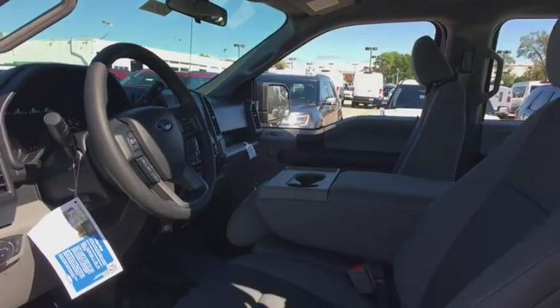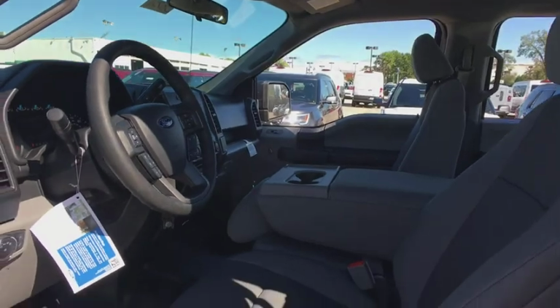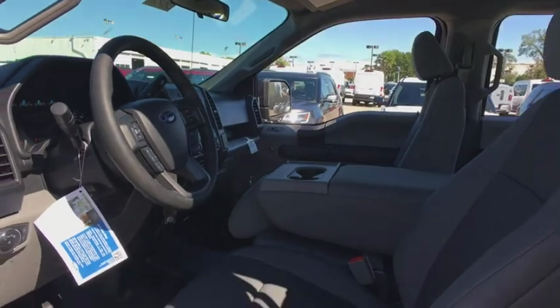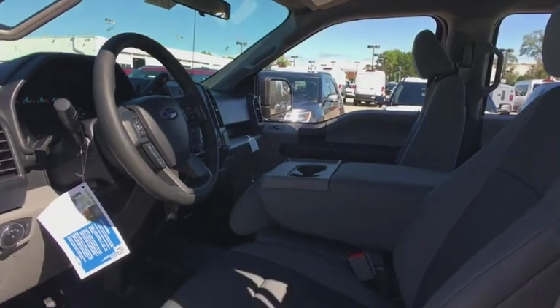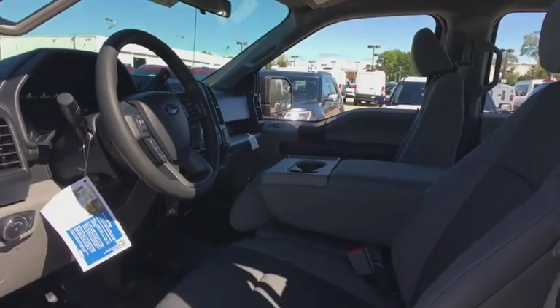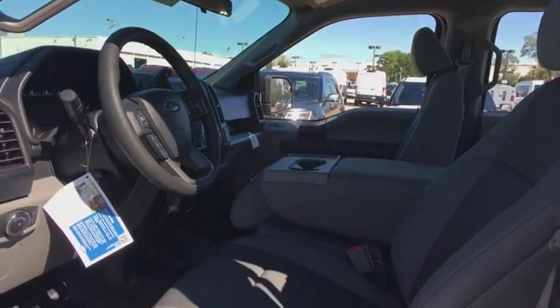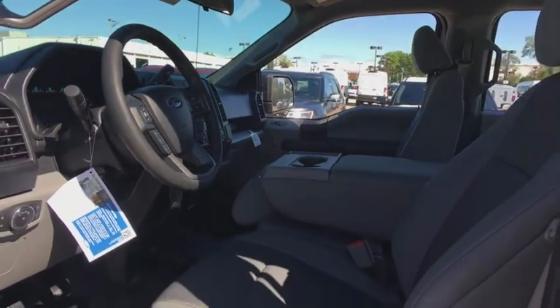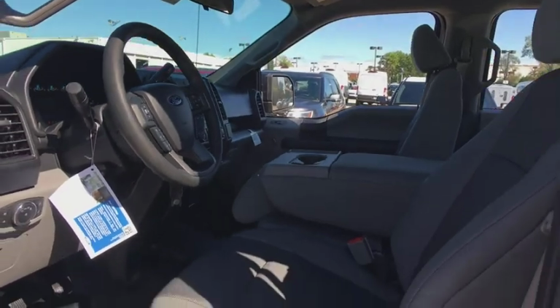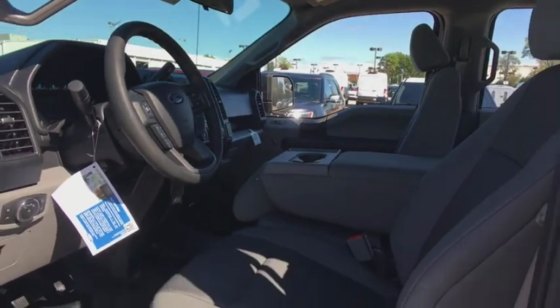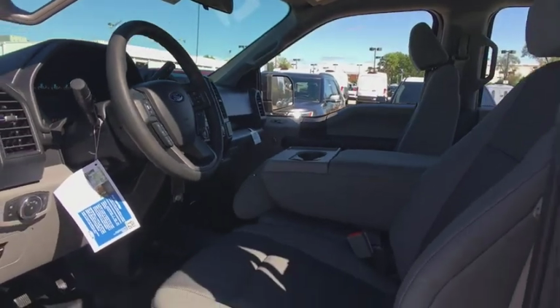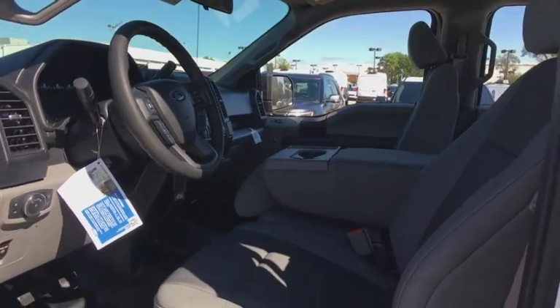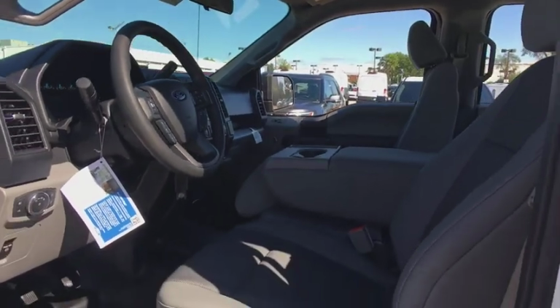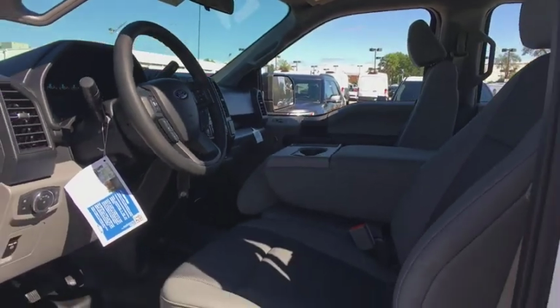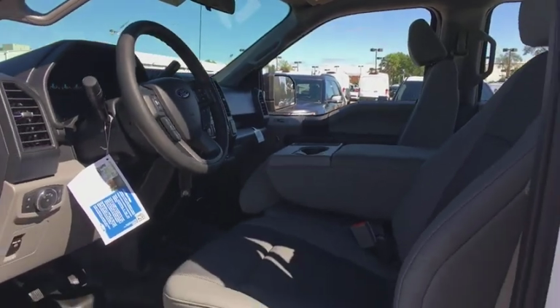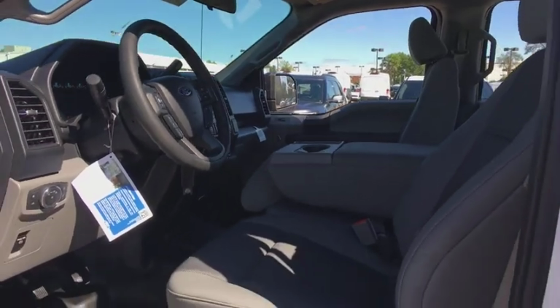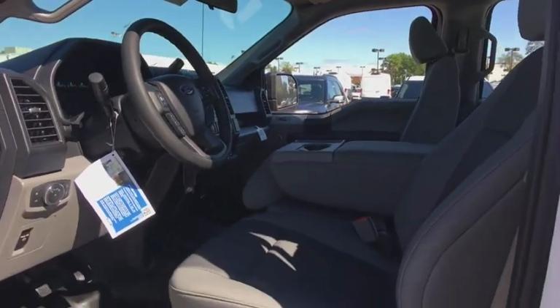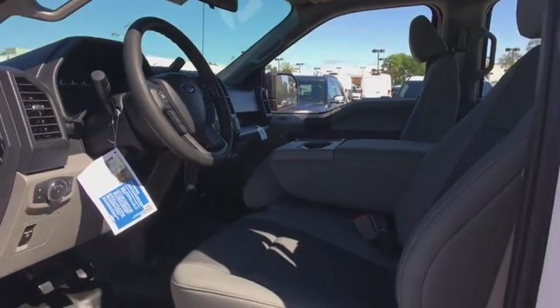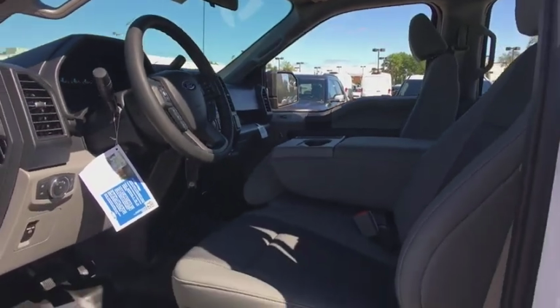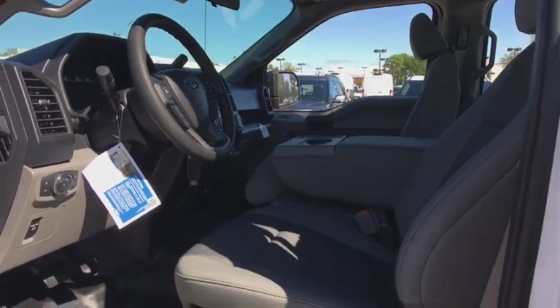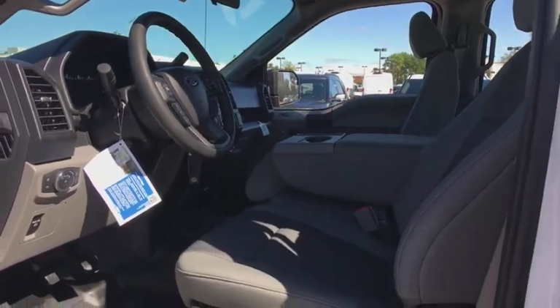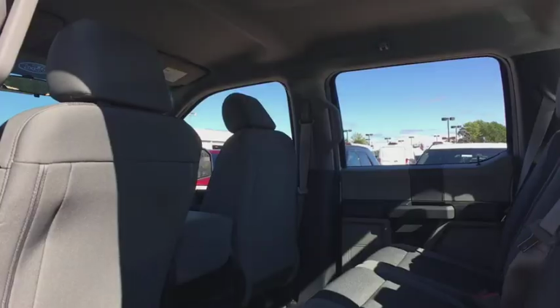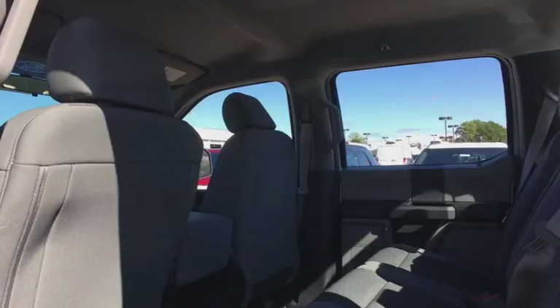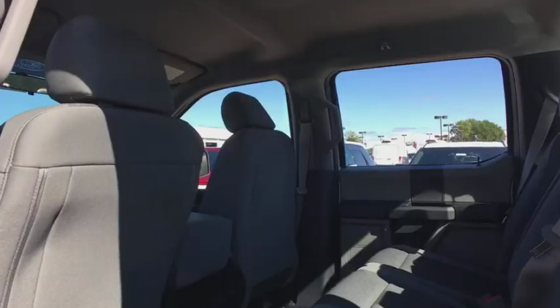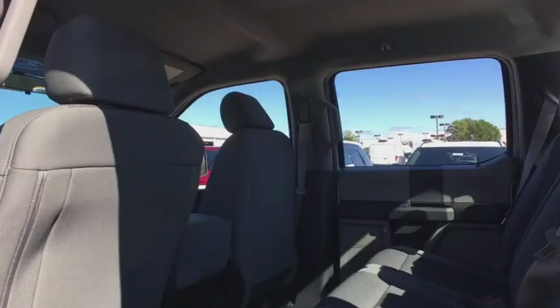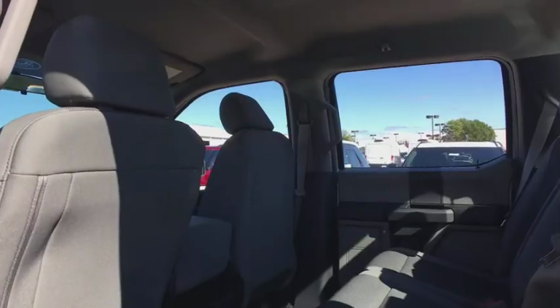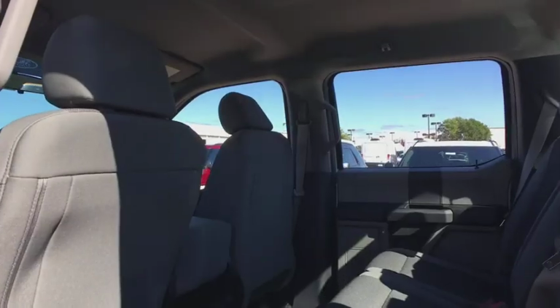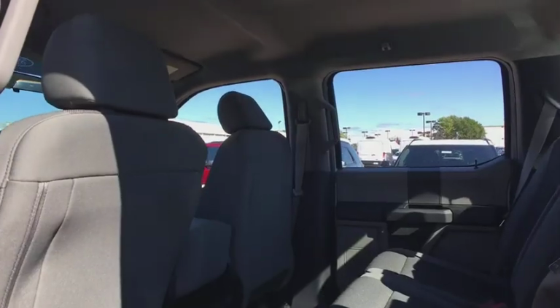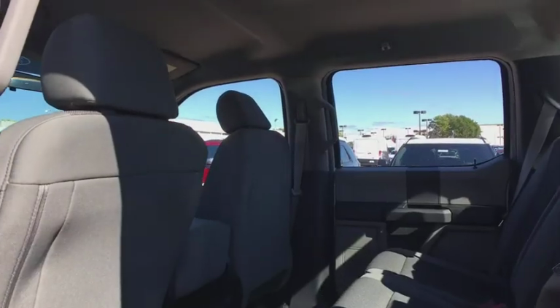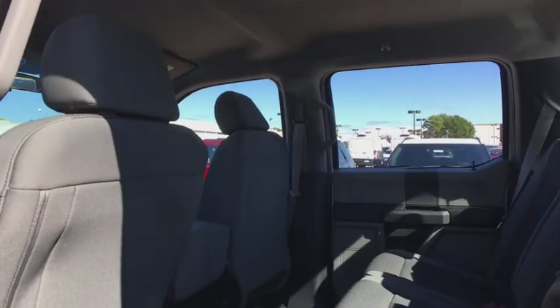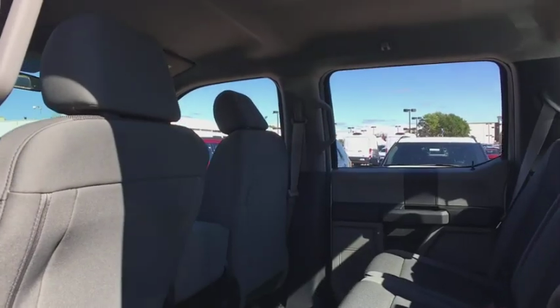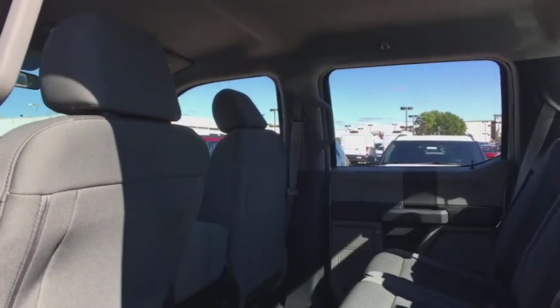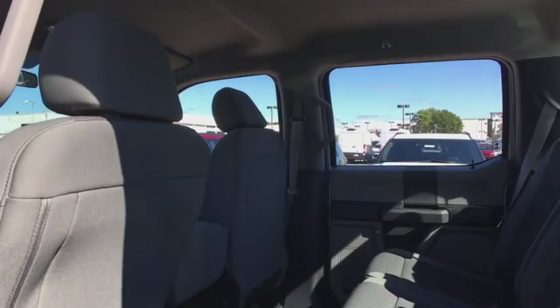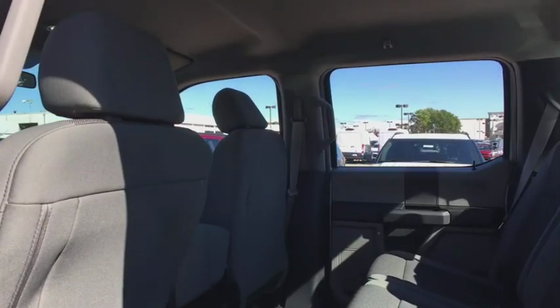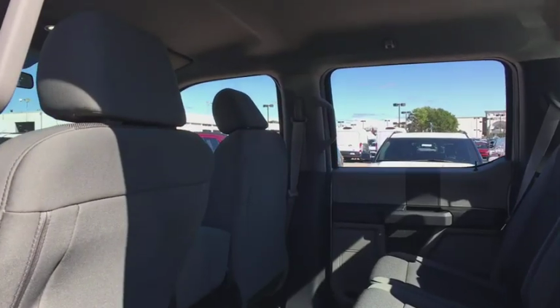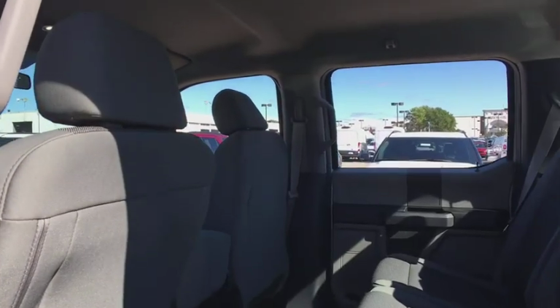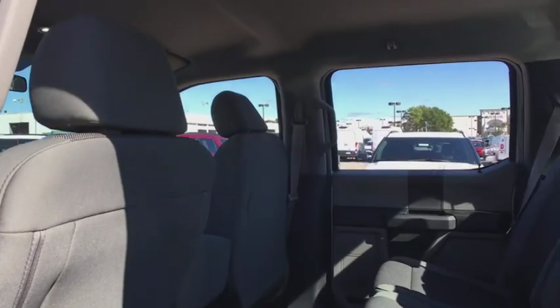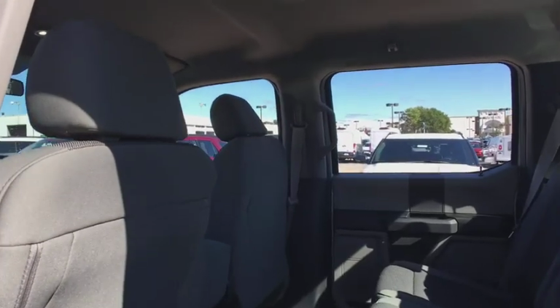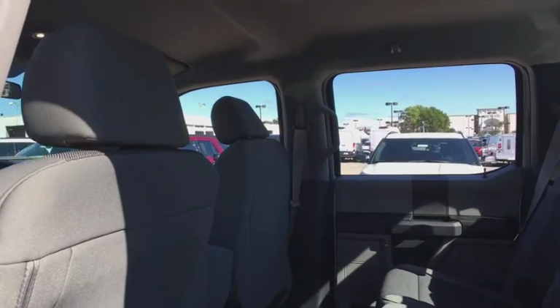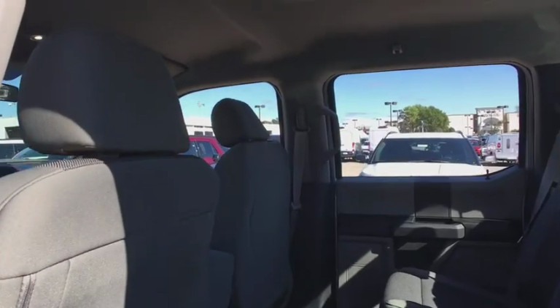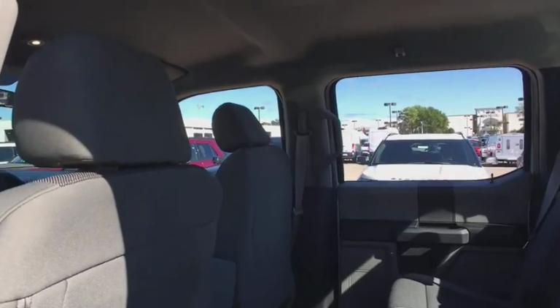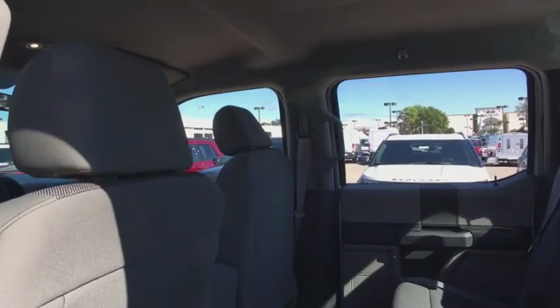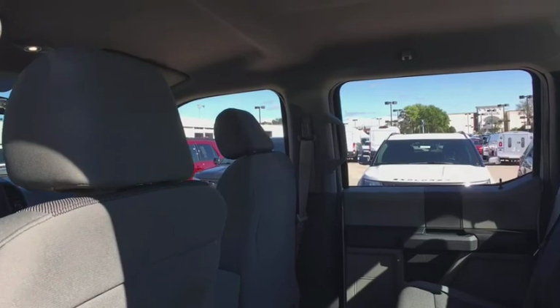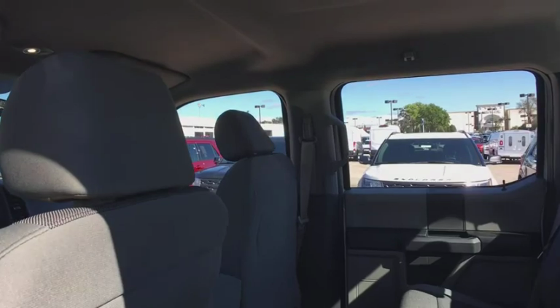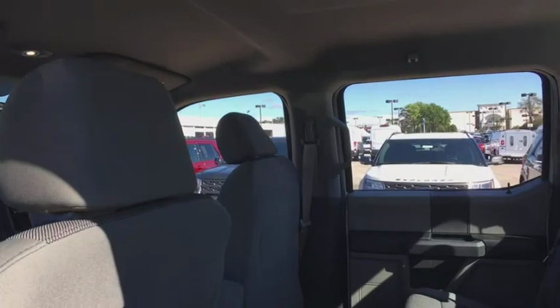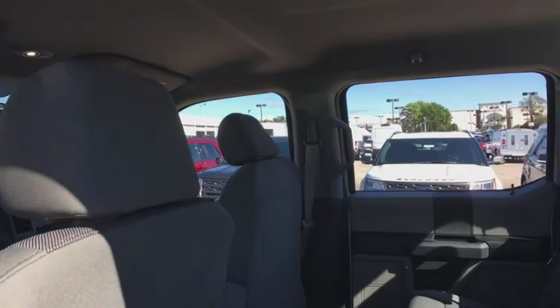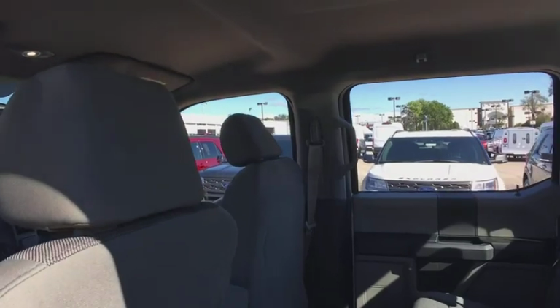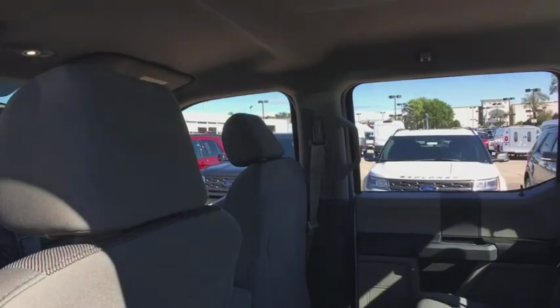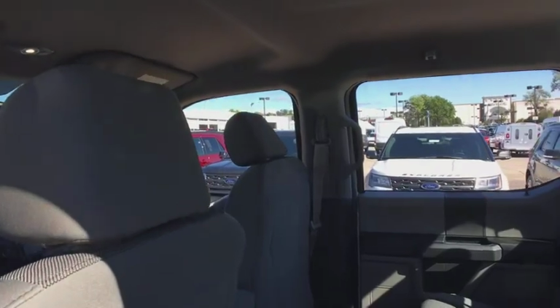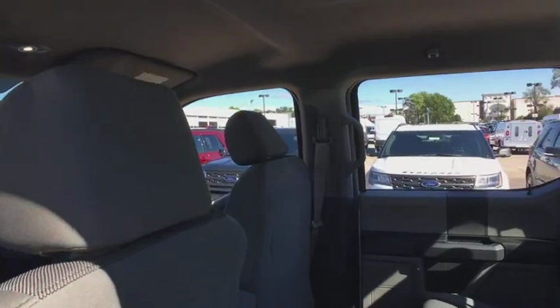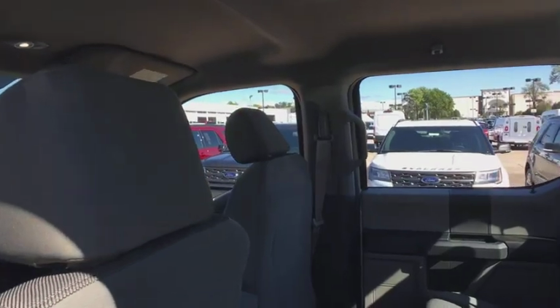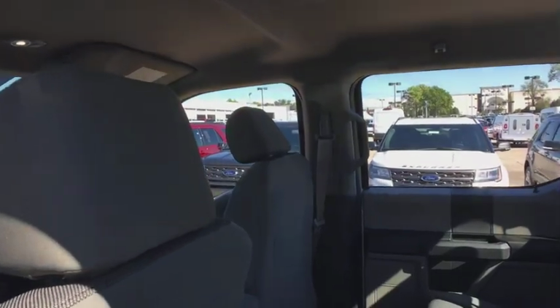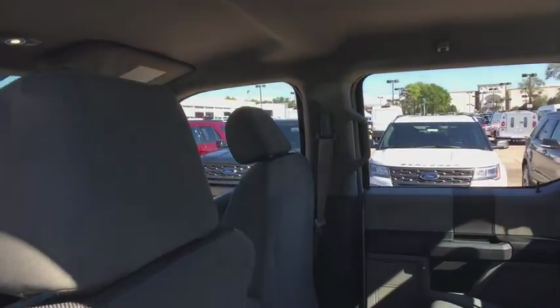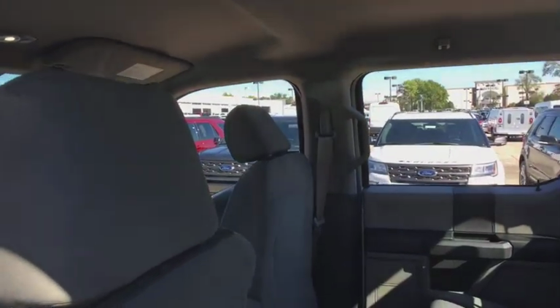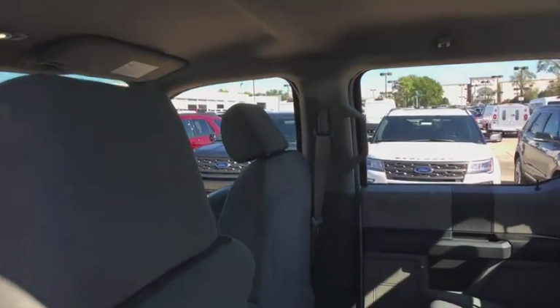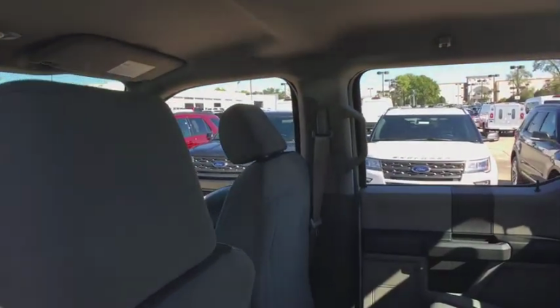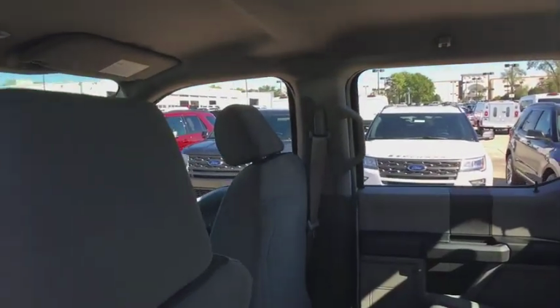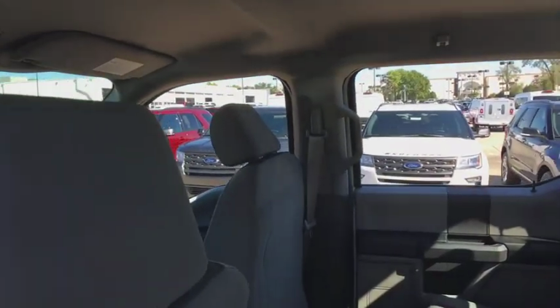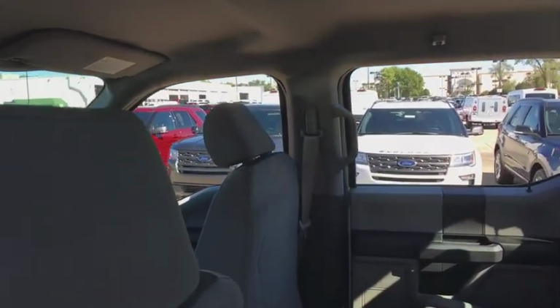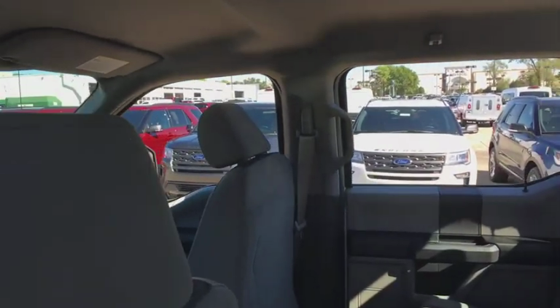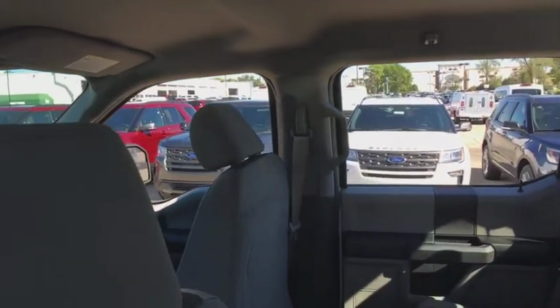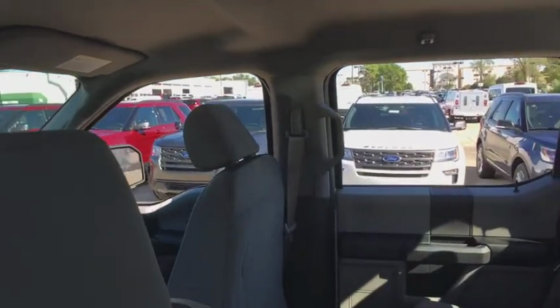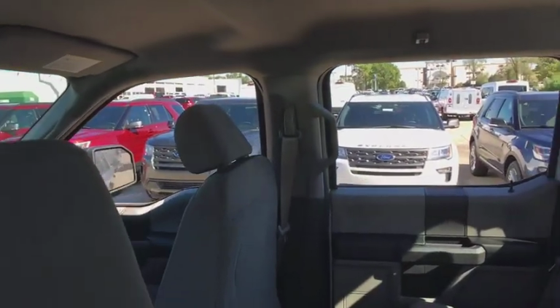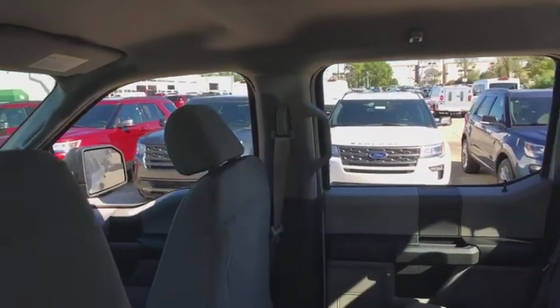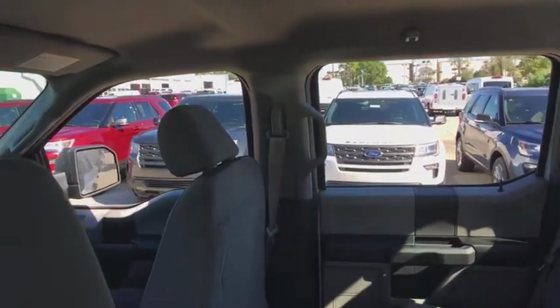Tilt steering wheel, passenger vanity mirror, four-piece floor mat set, front wheel independent suspension, and low tire pressure warning.